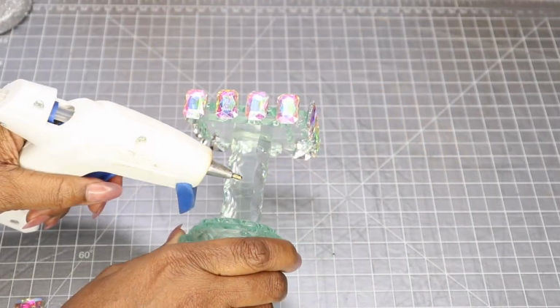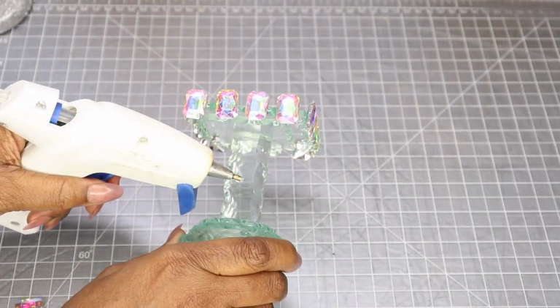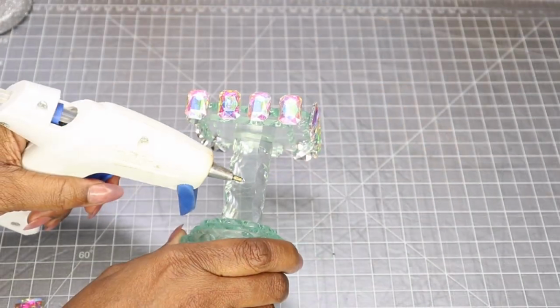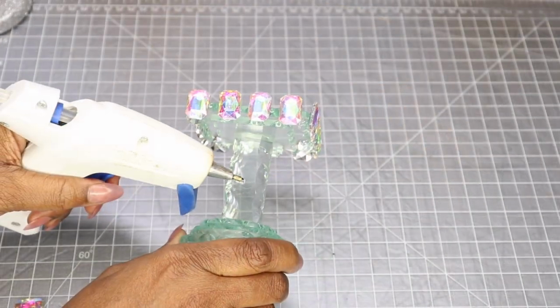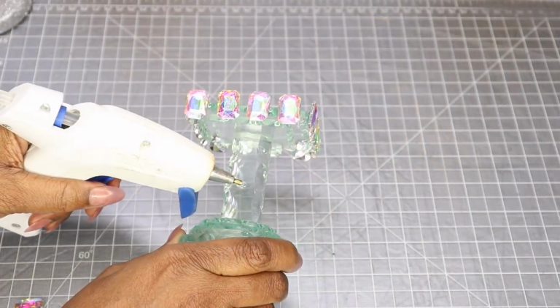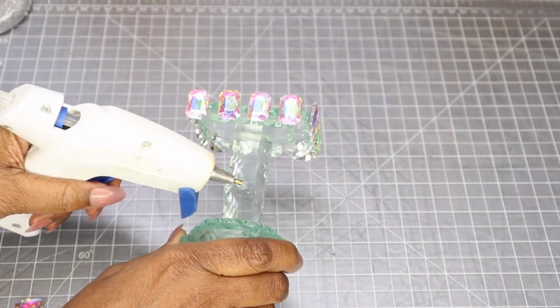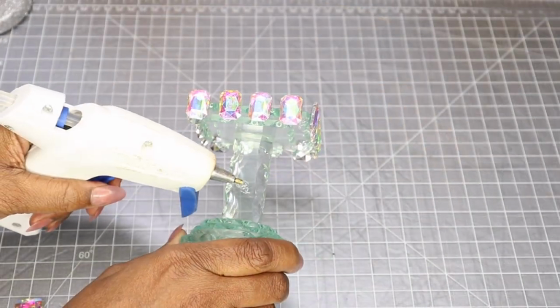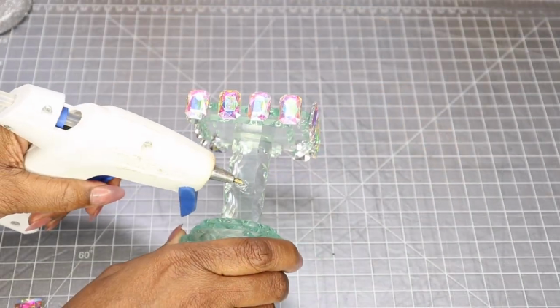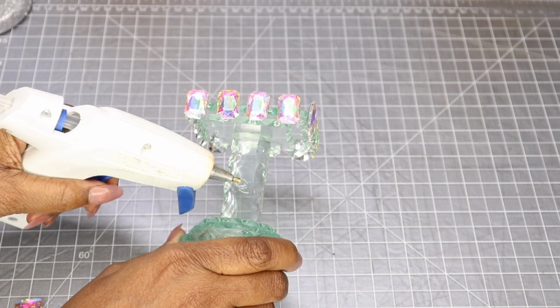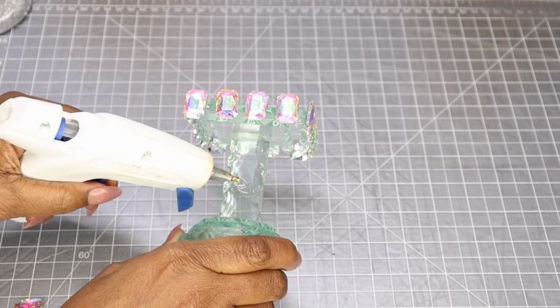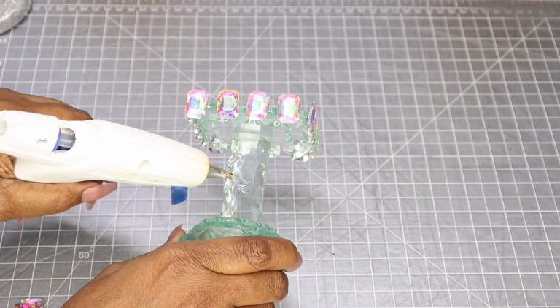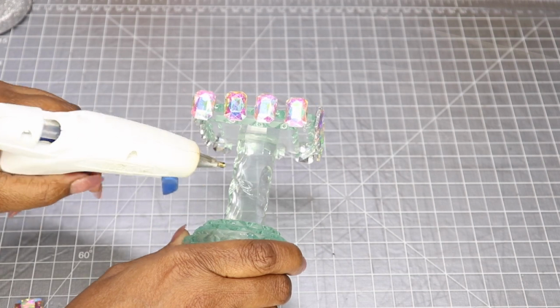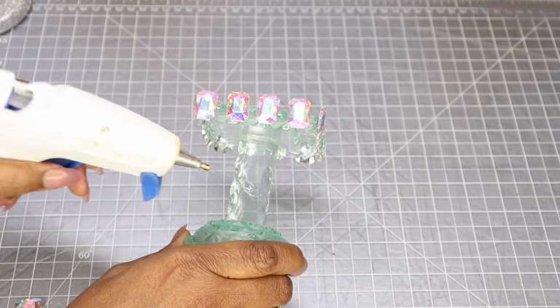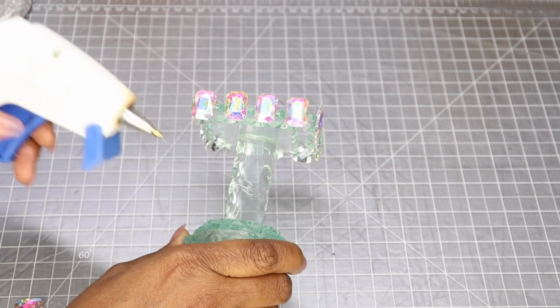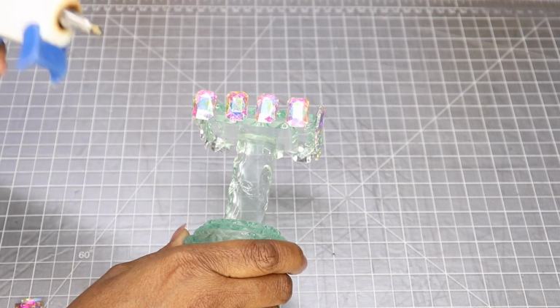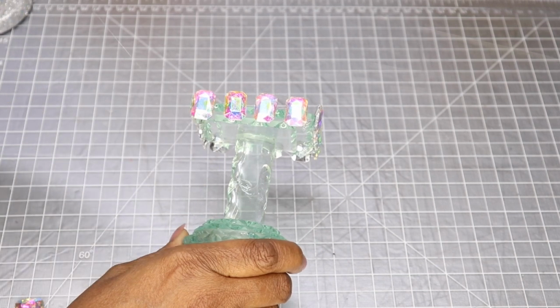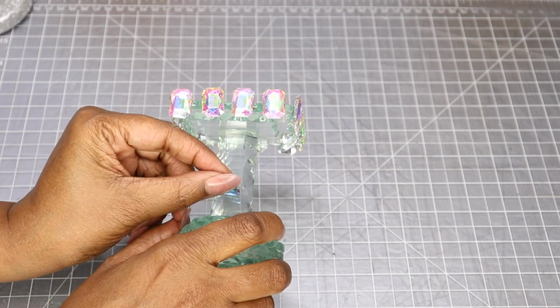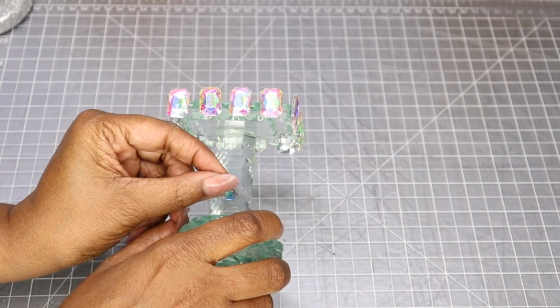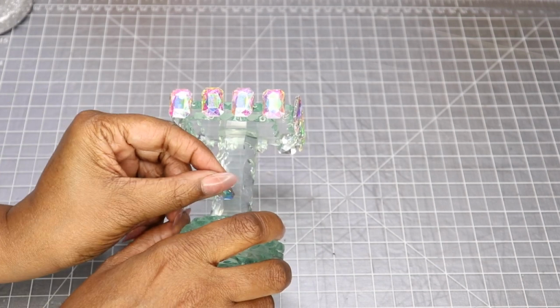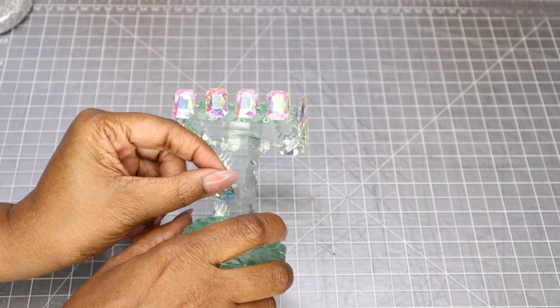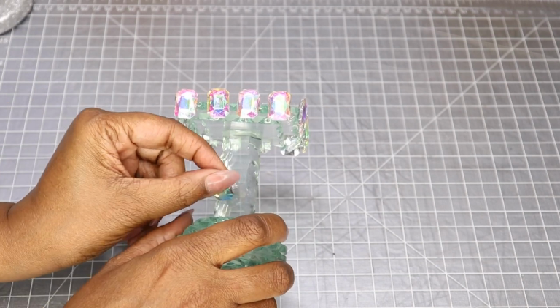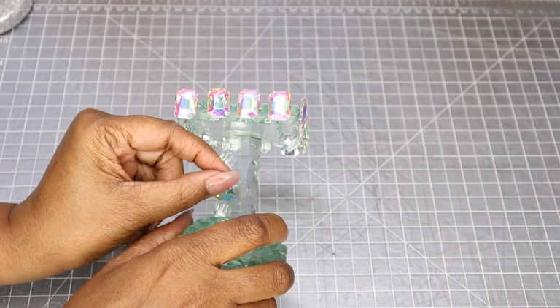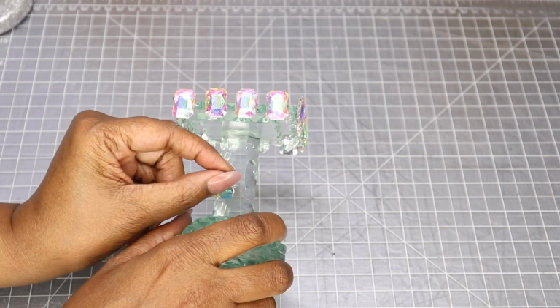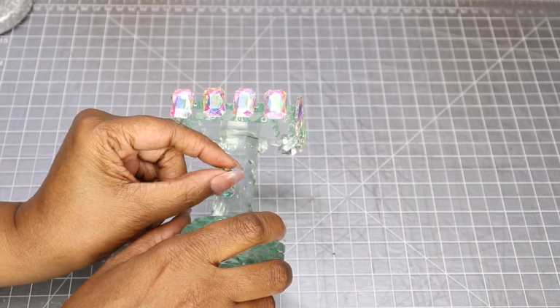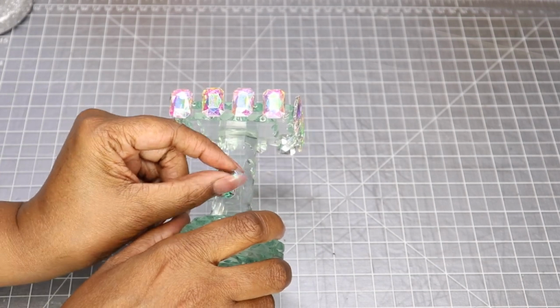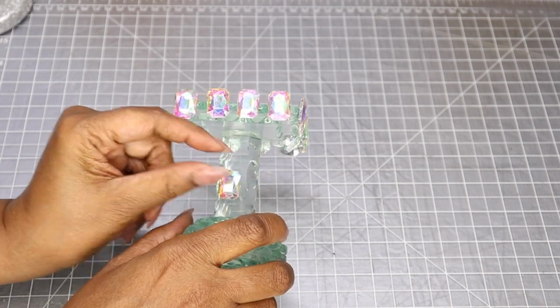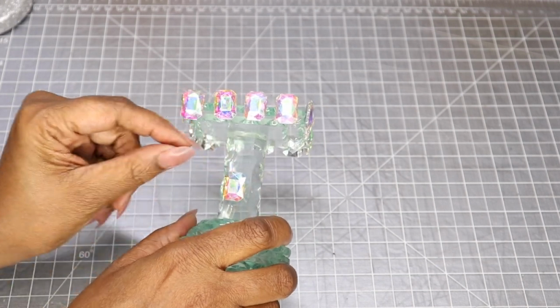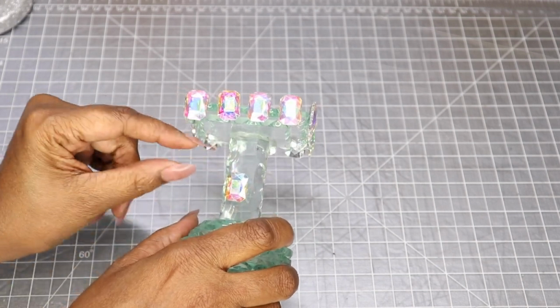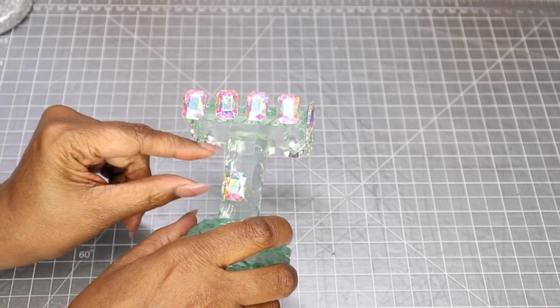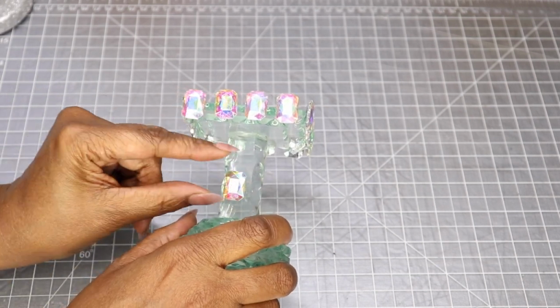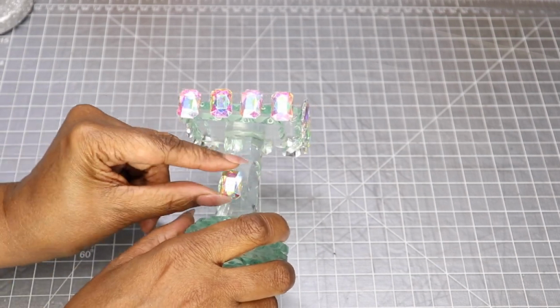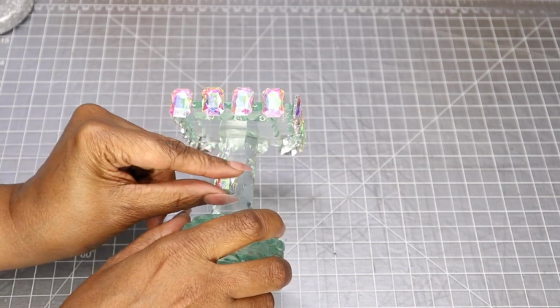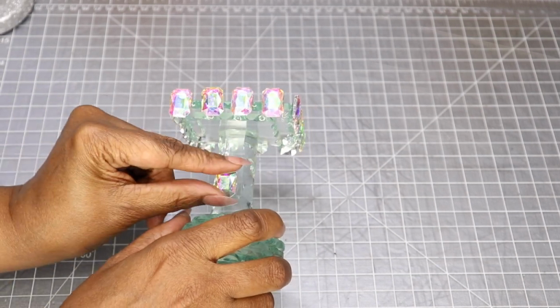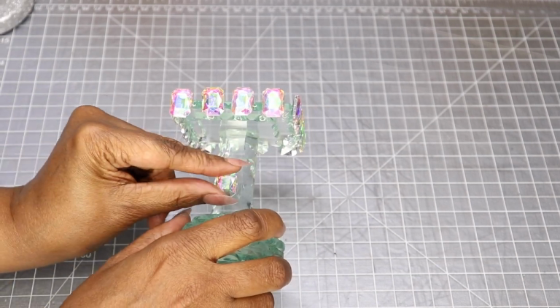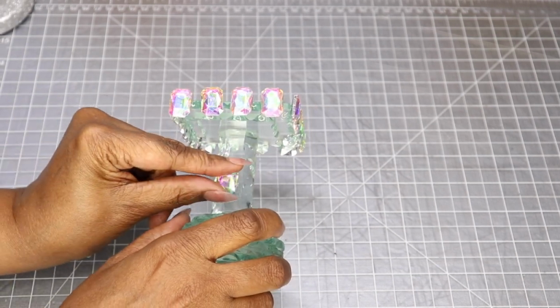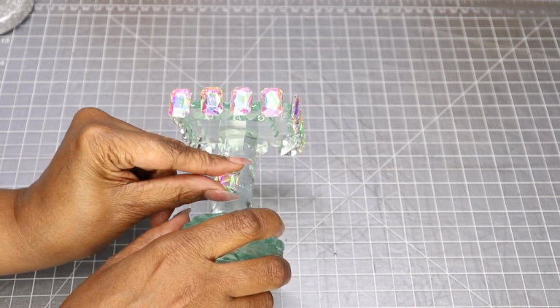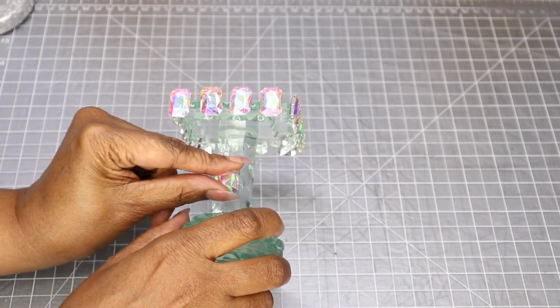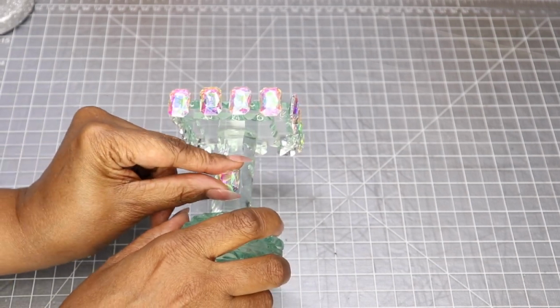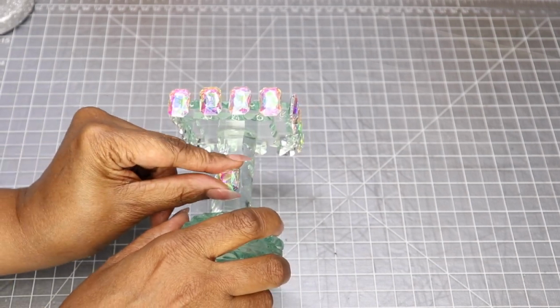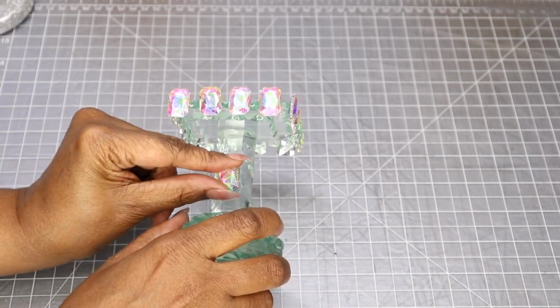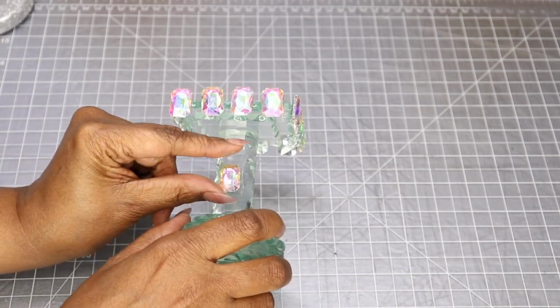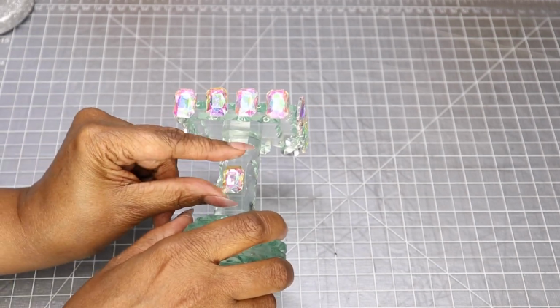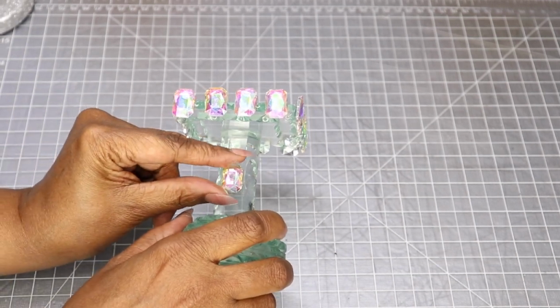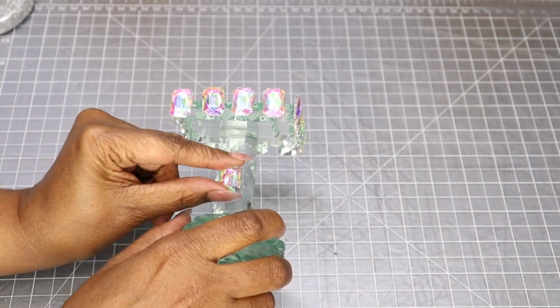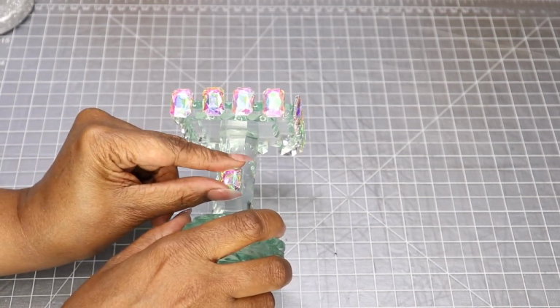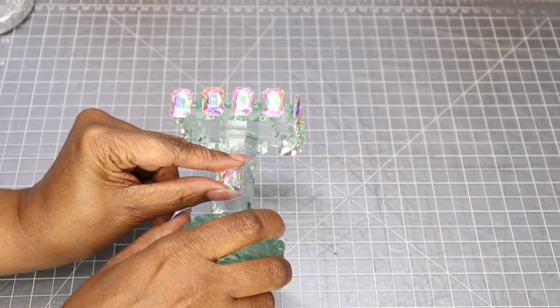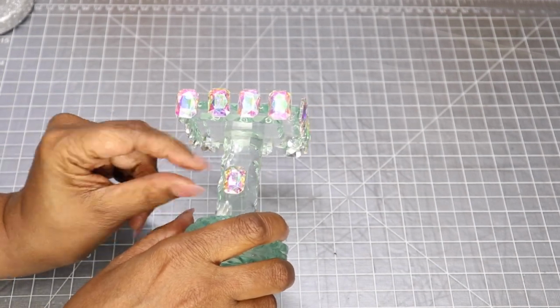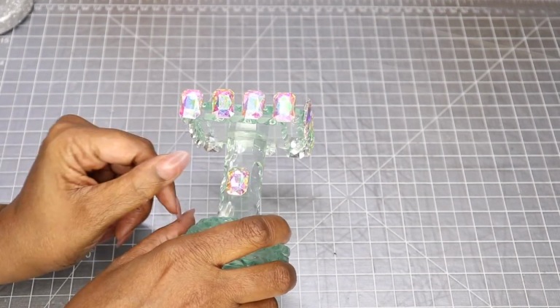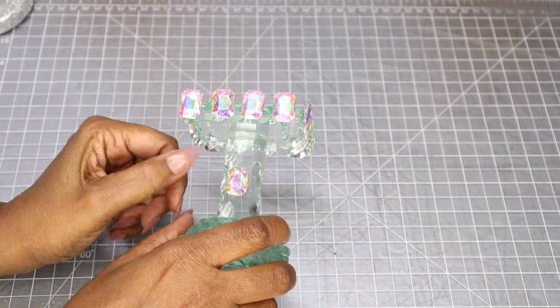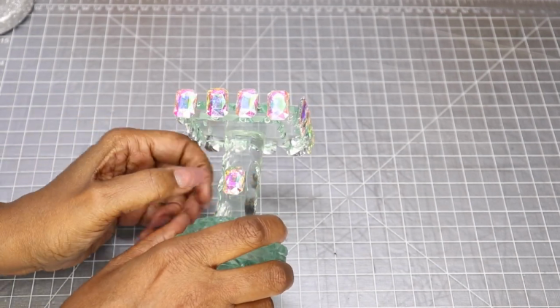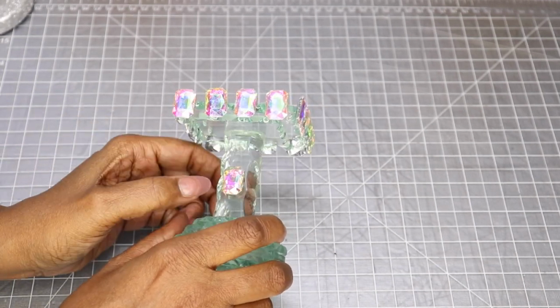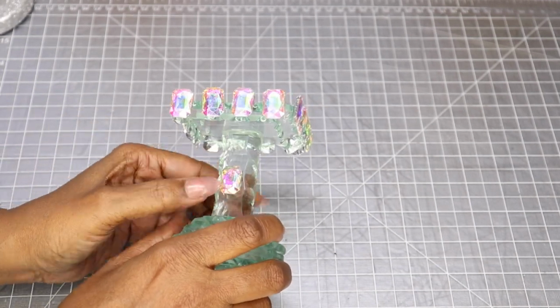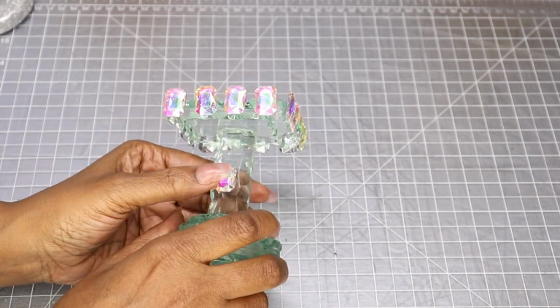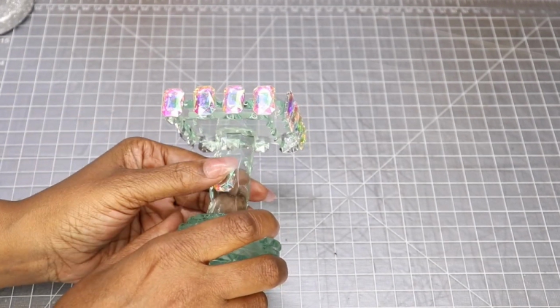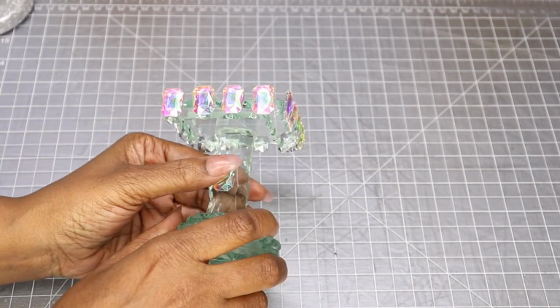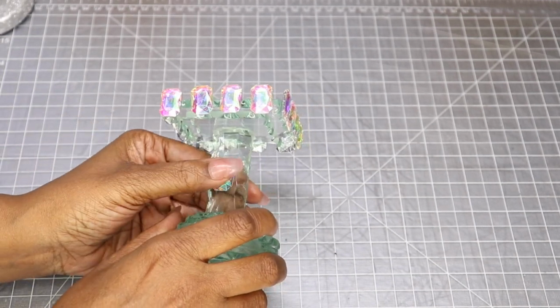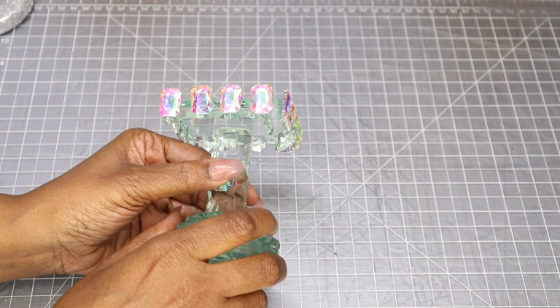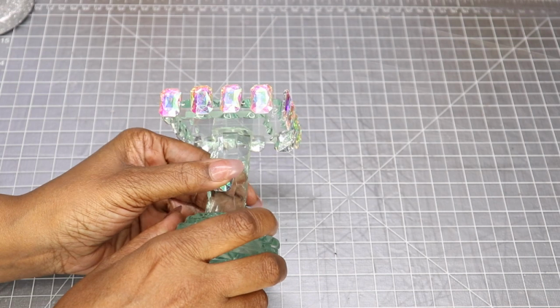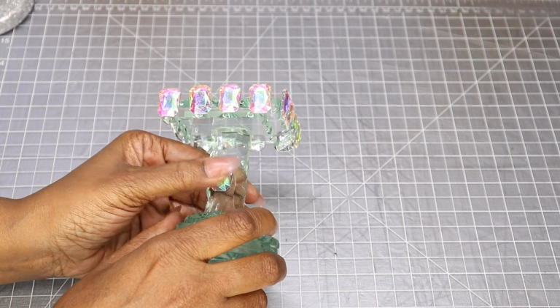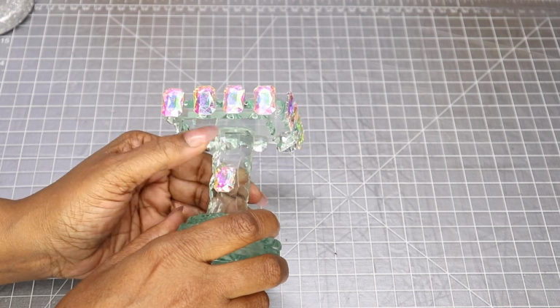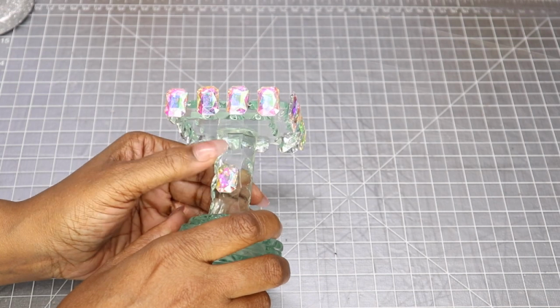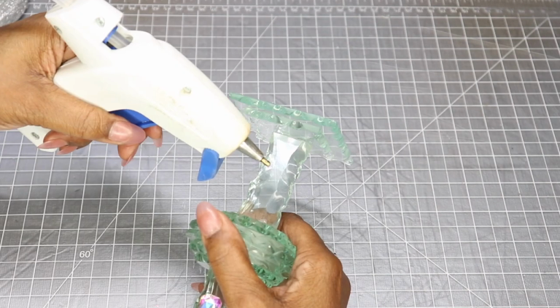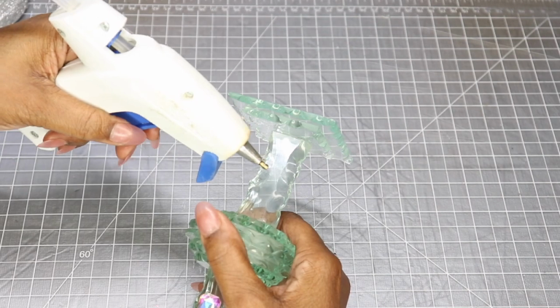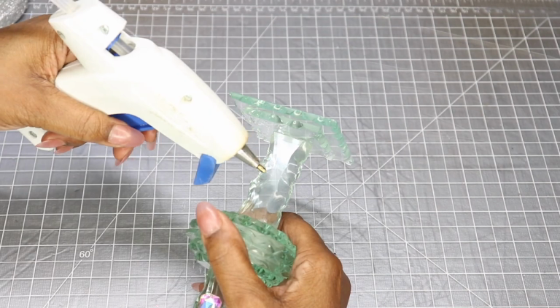Now I'm going to hot glue some gems along the side, and I'm also going to hot glue some of those gems around the middle of the stand.